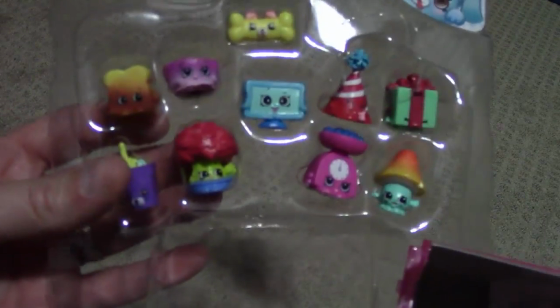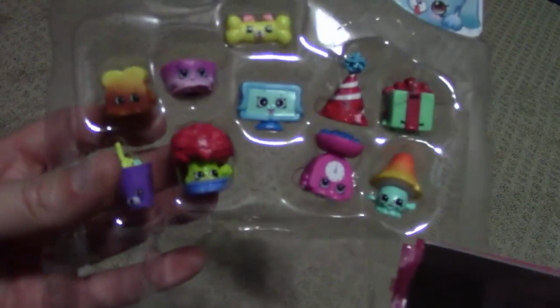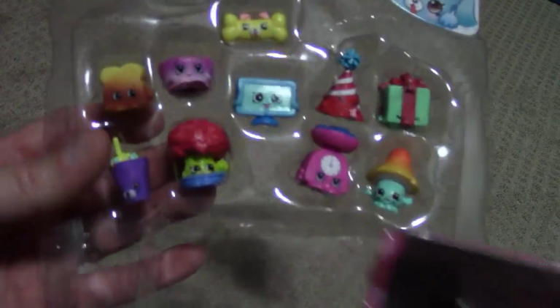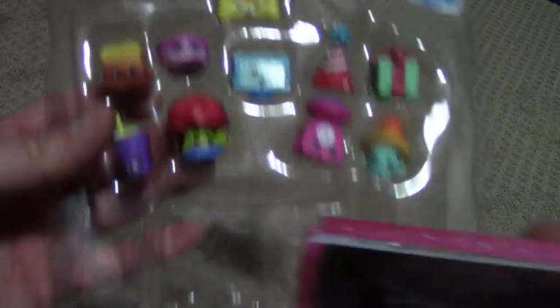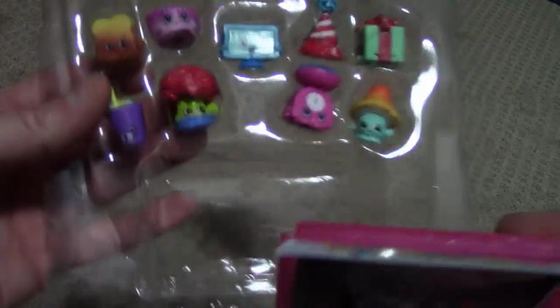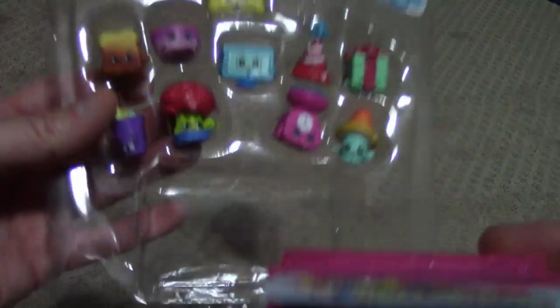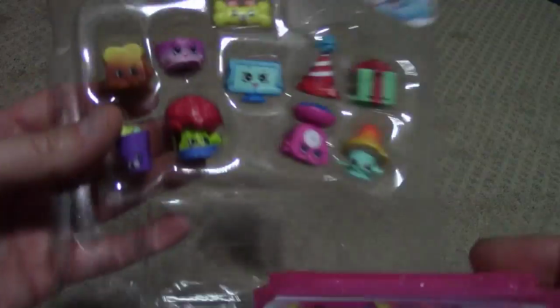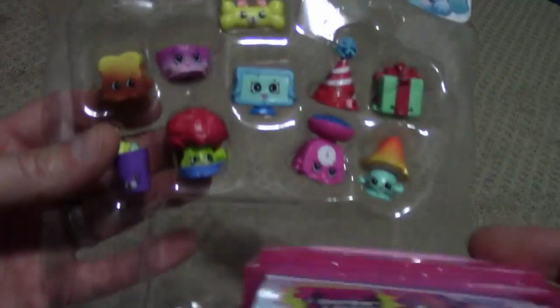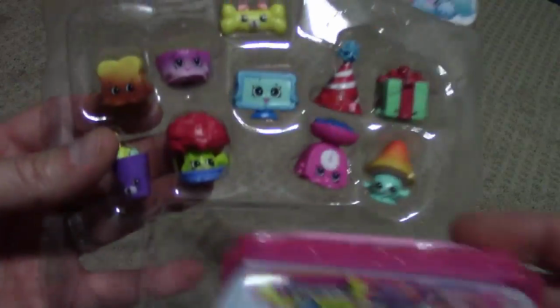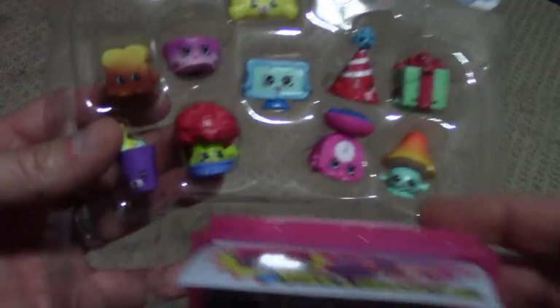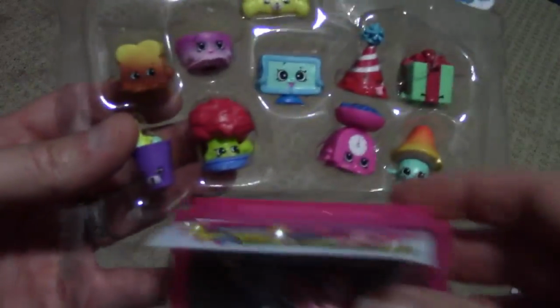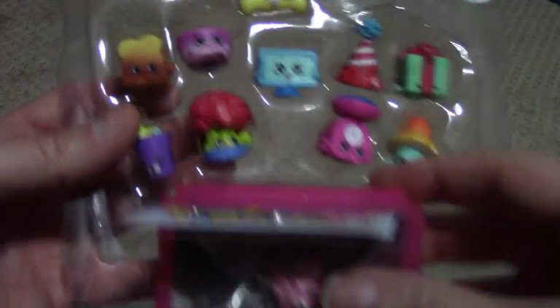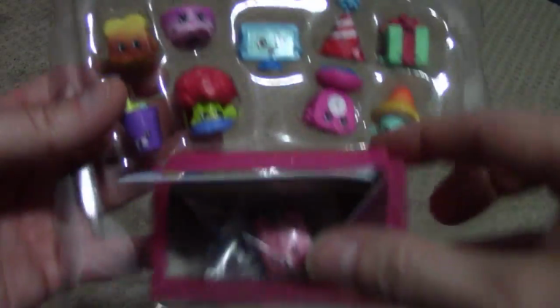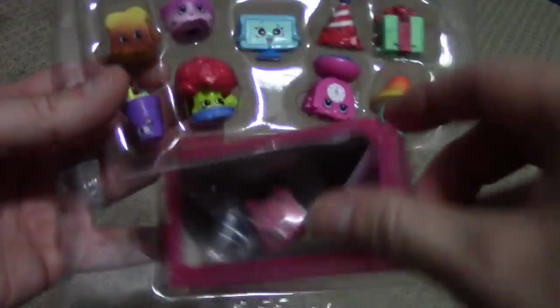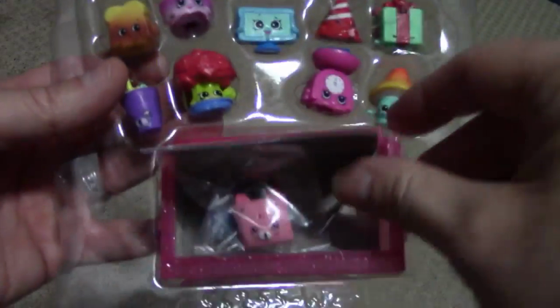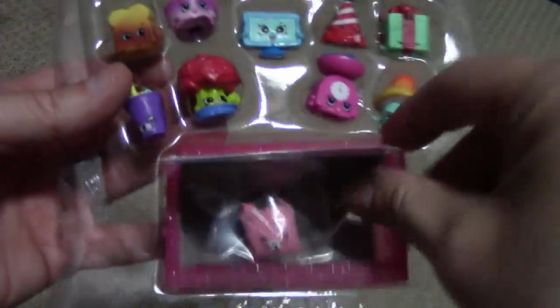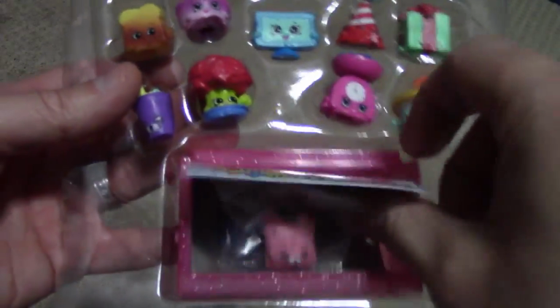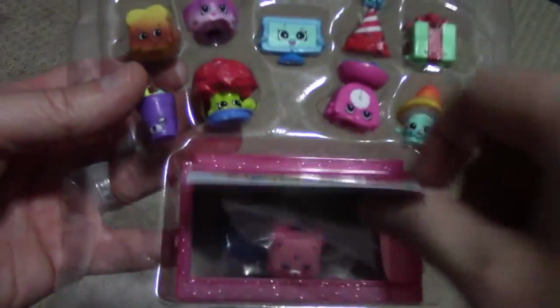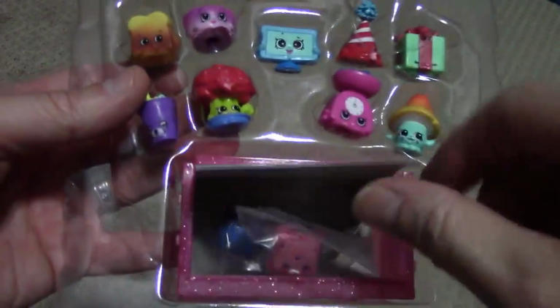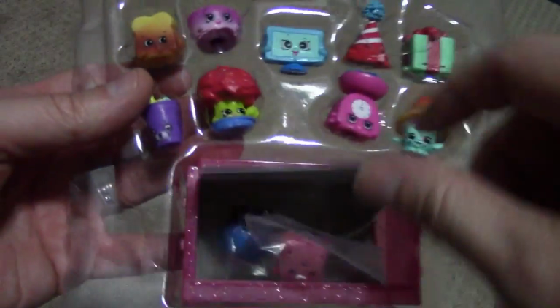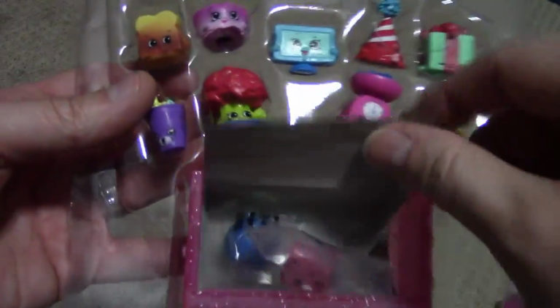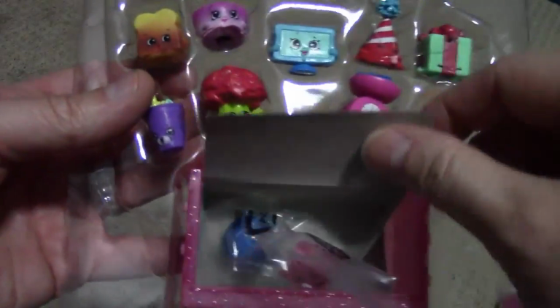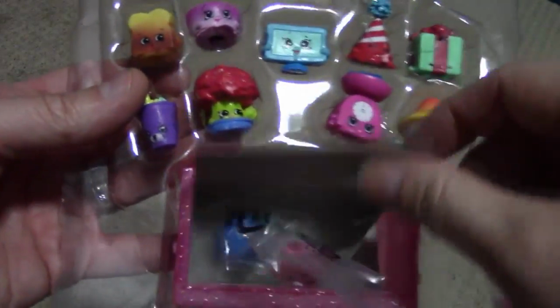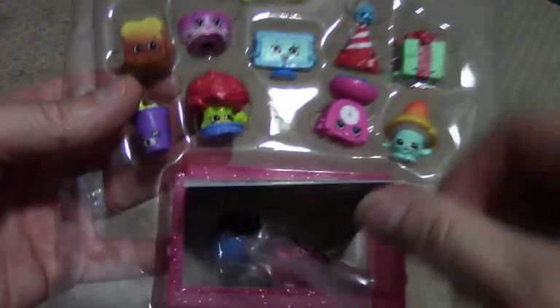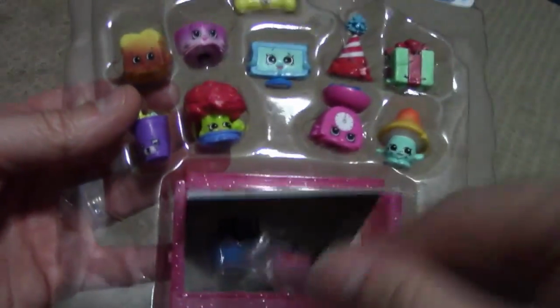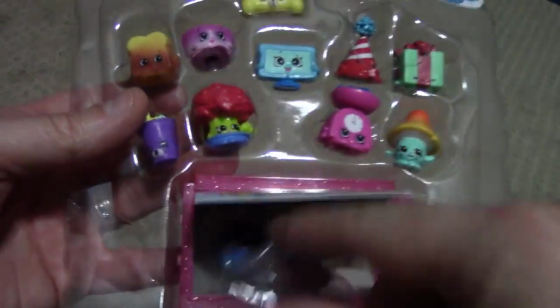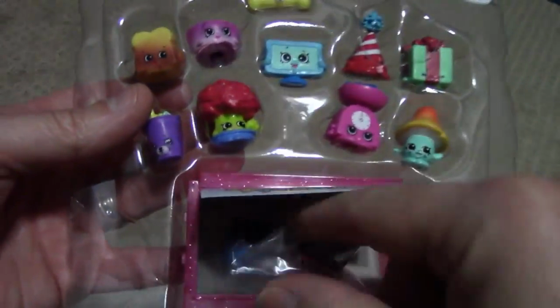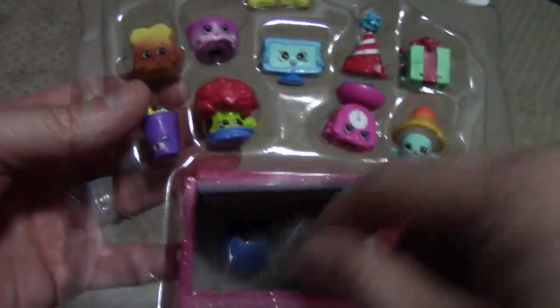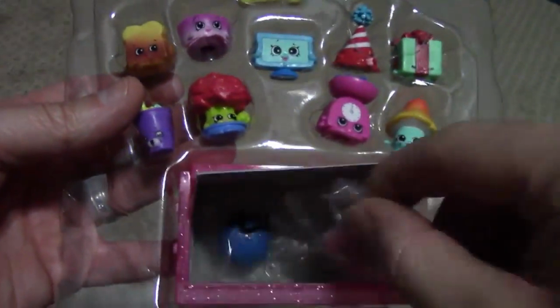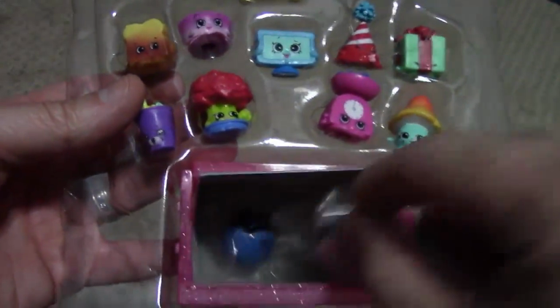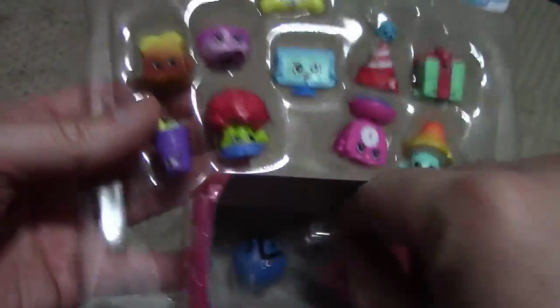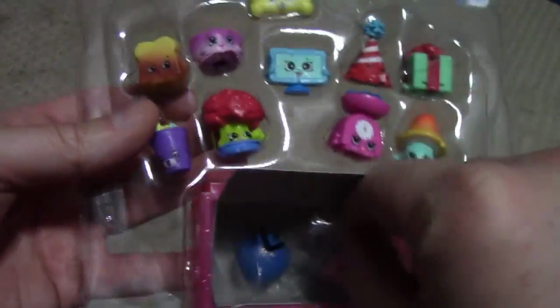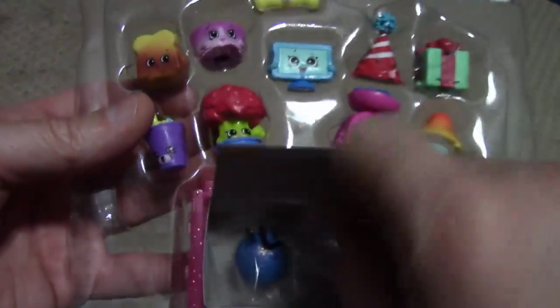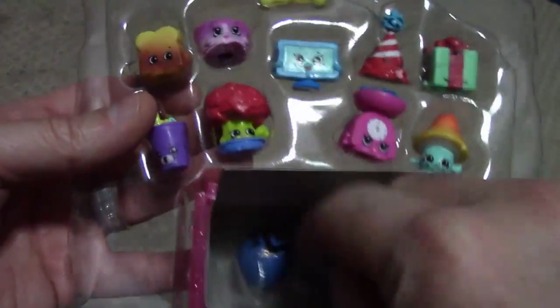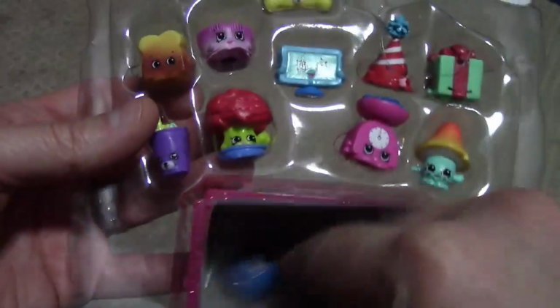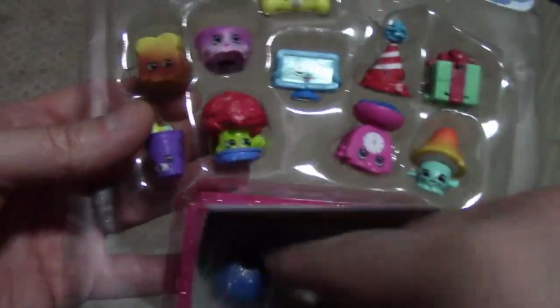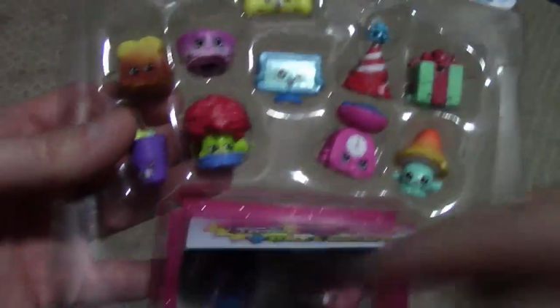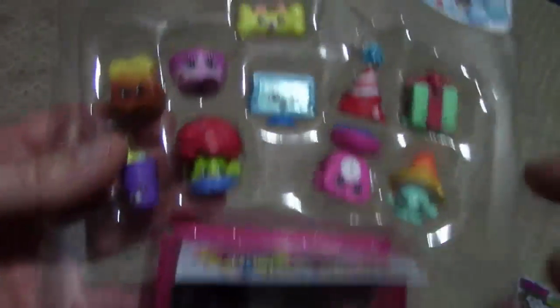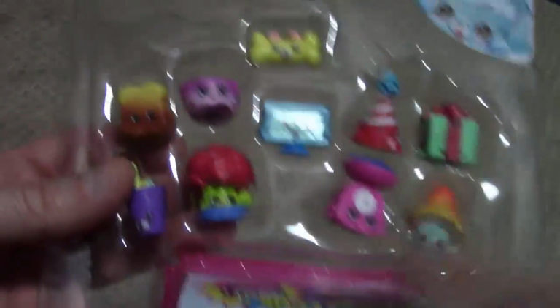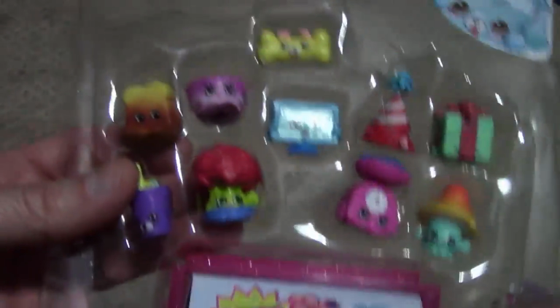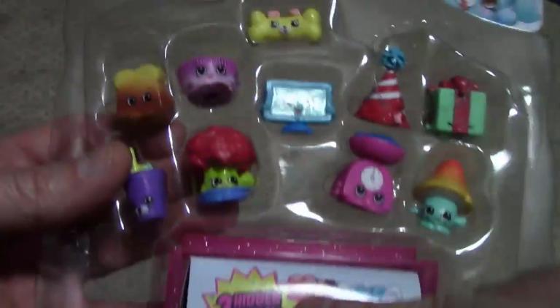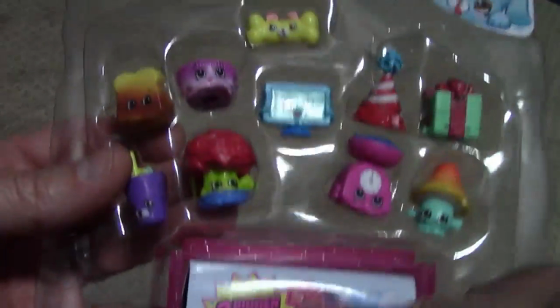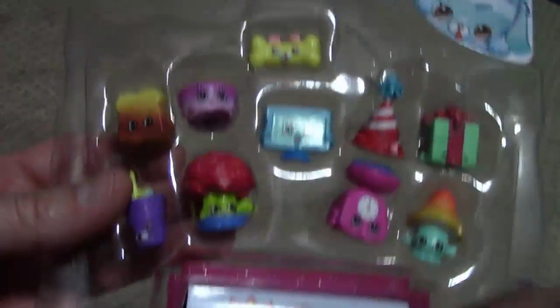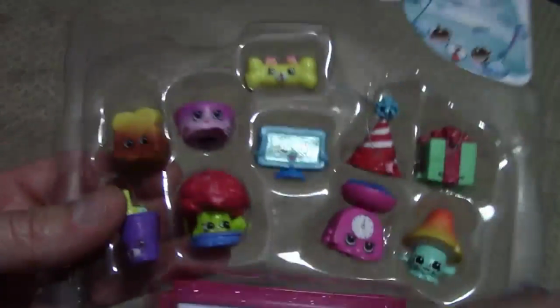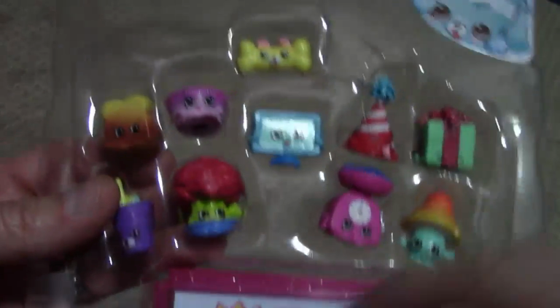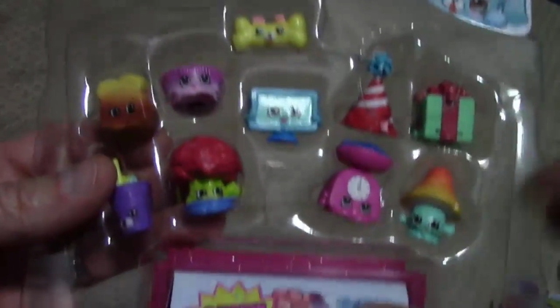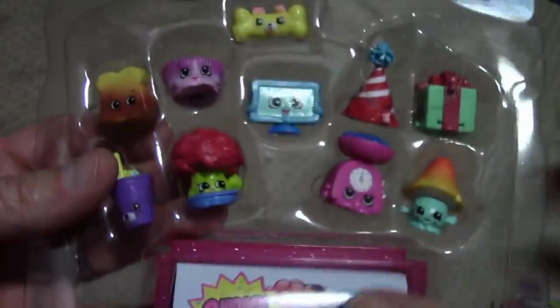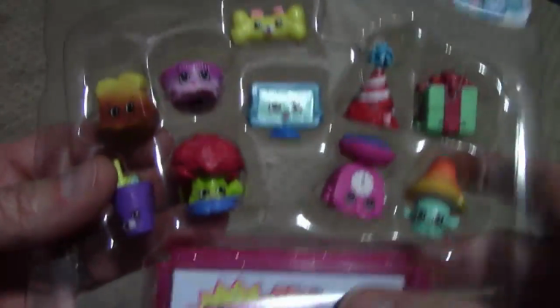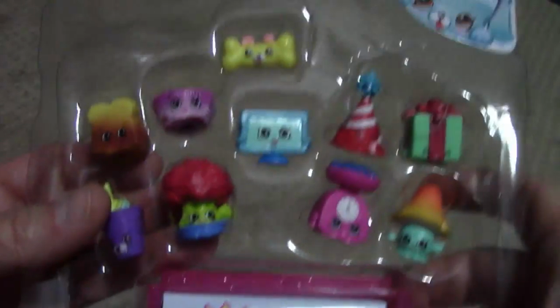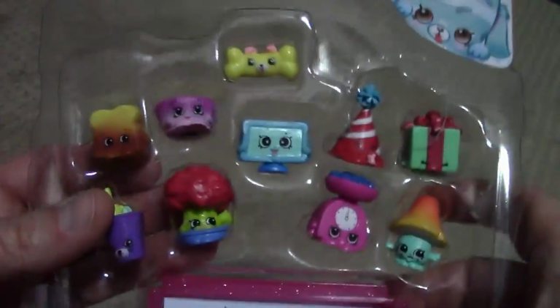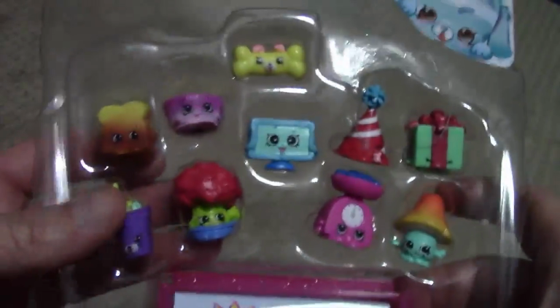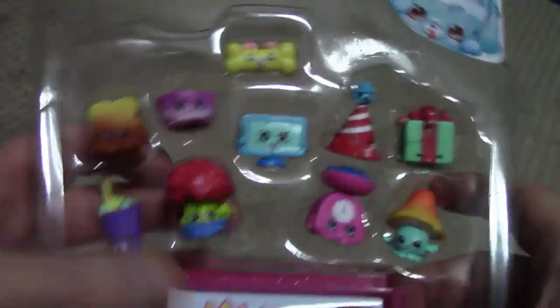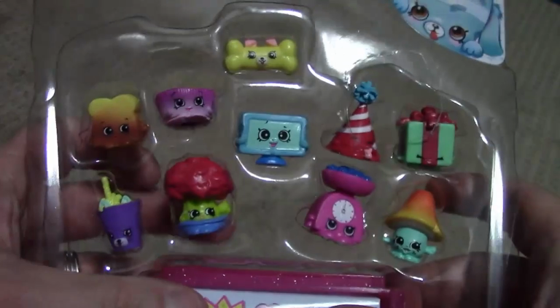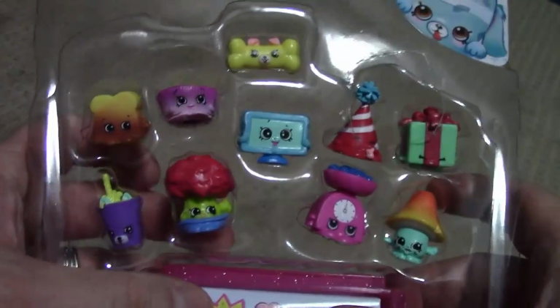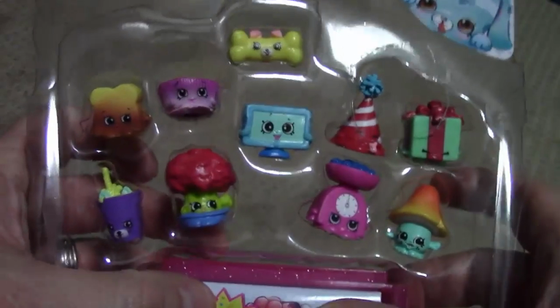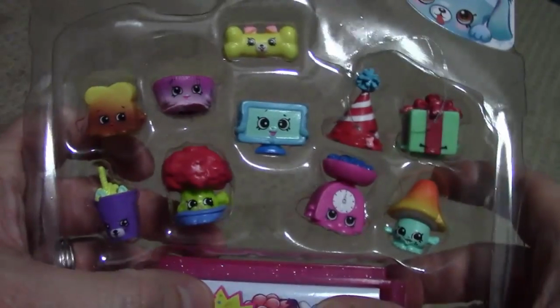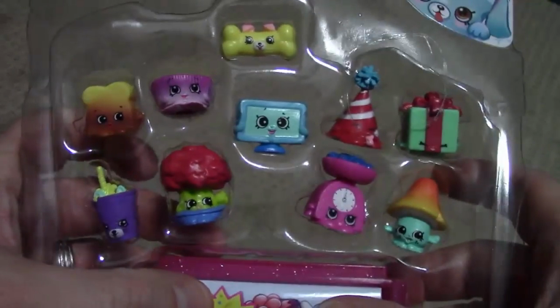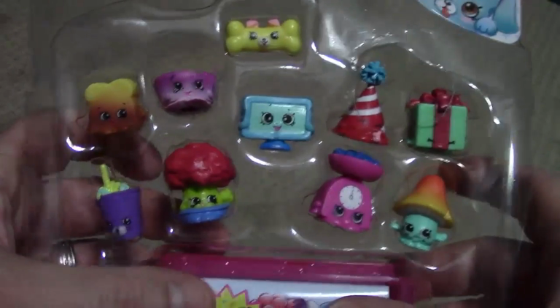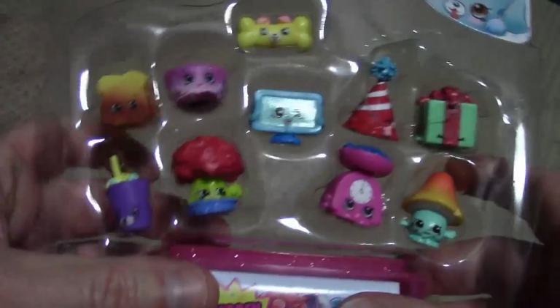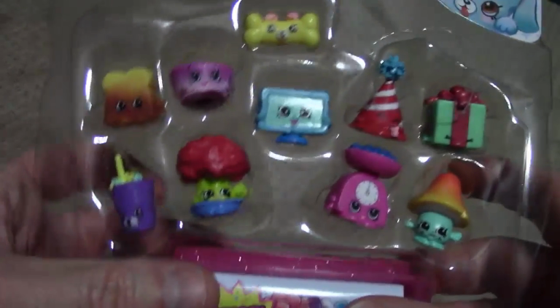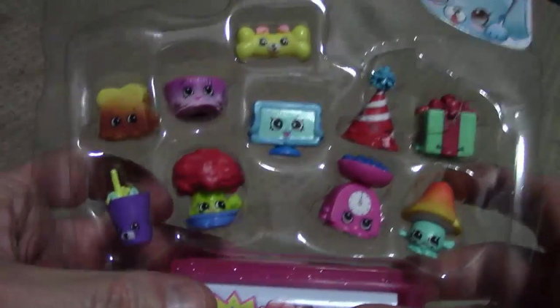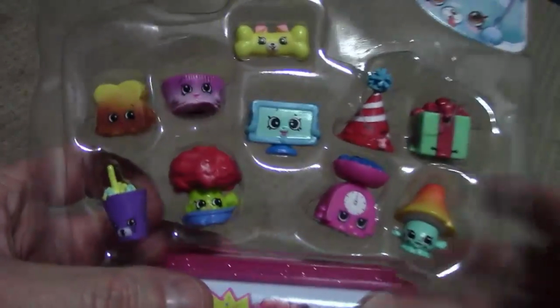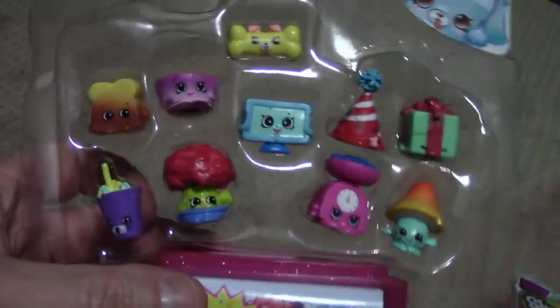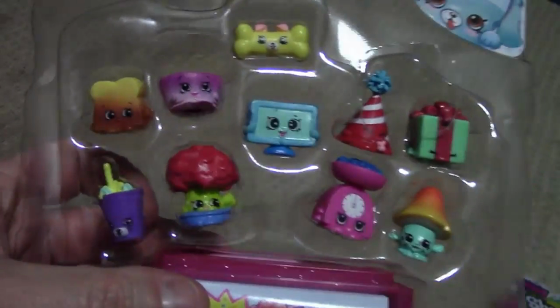If you liked this video and thought it was helpful, subscribe. More Shopkins package opening coming soon. See ya.